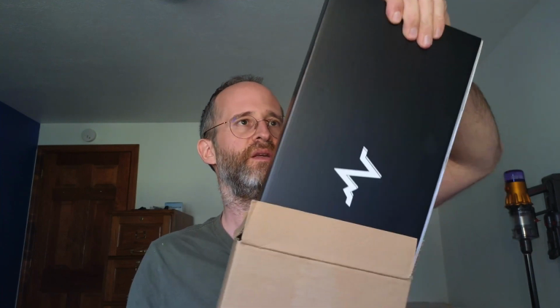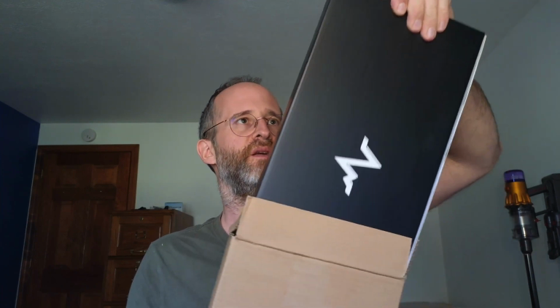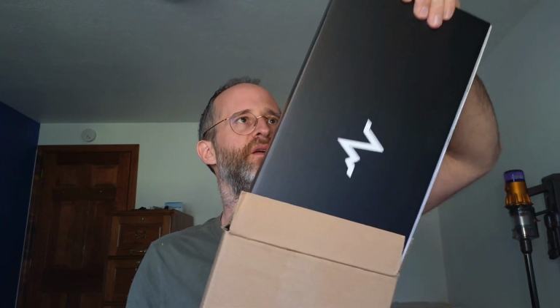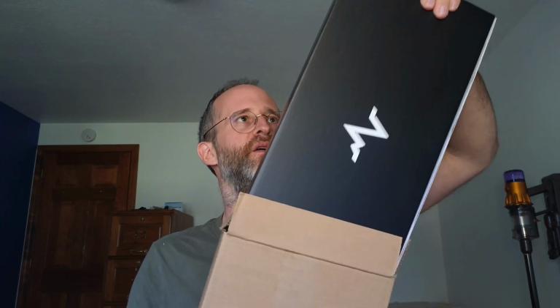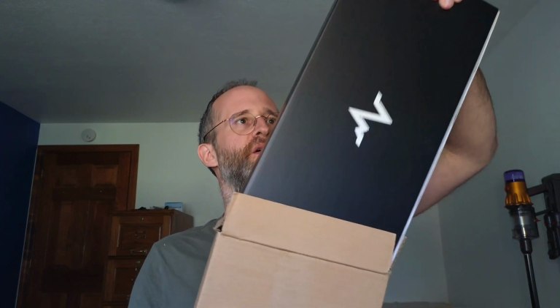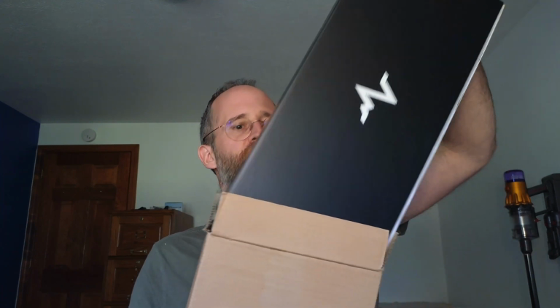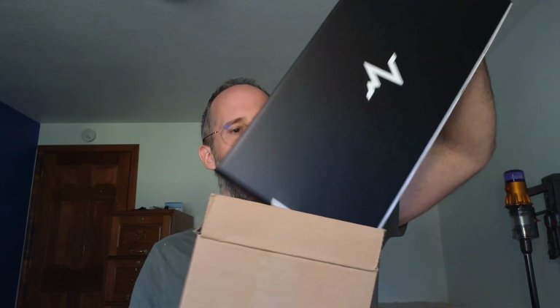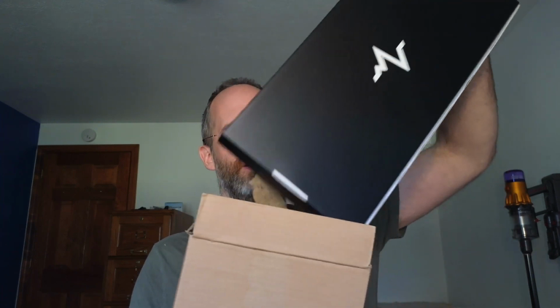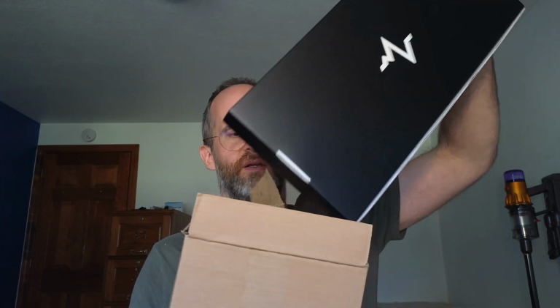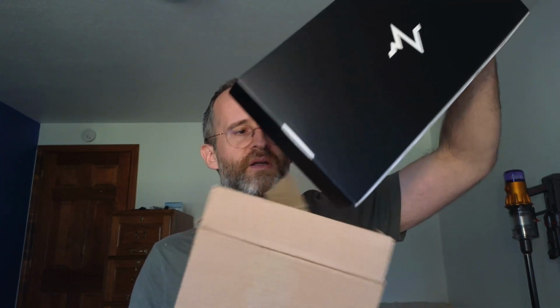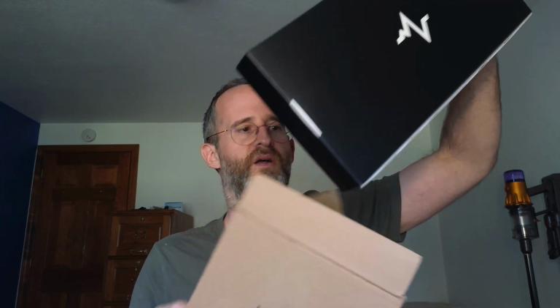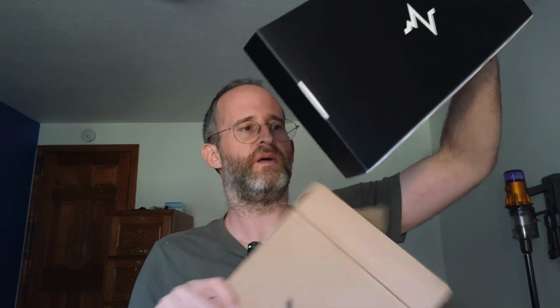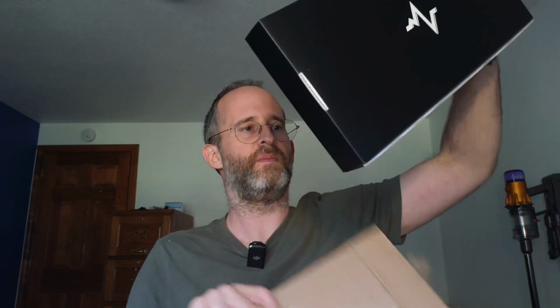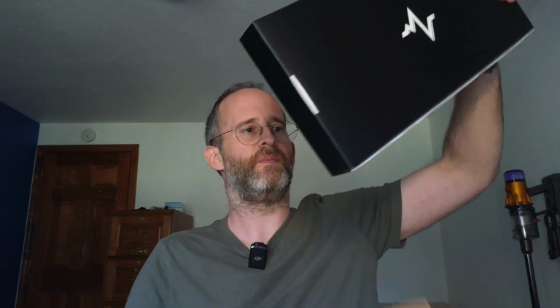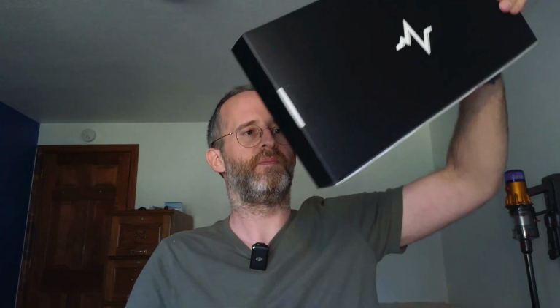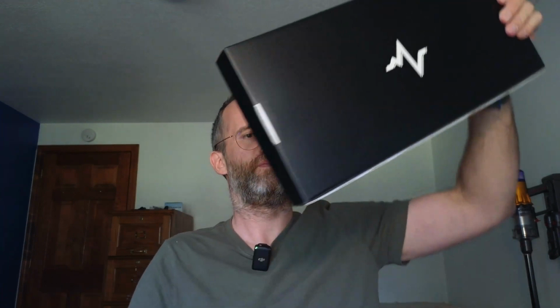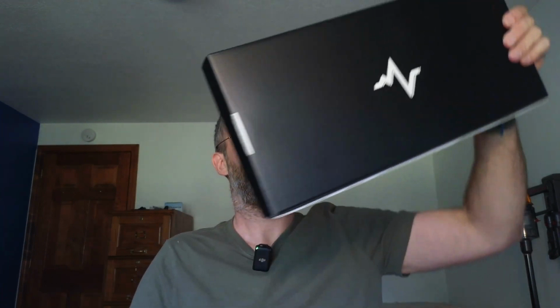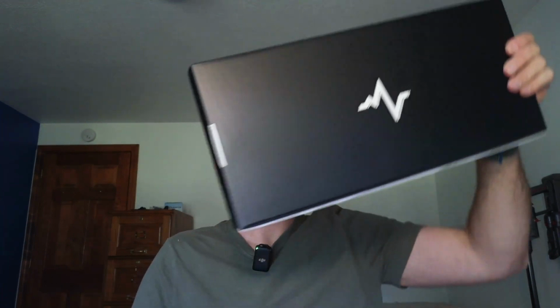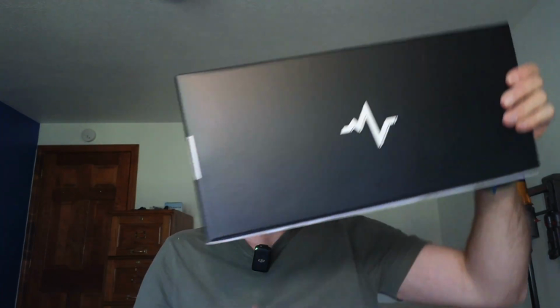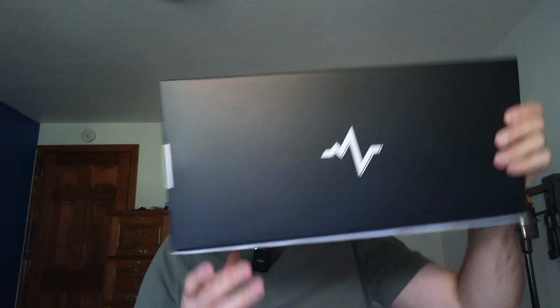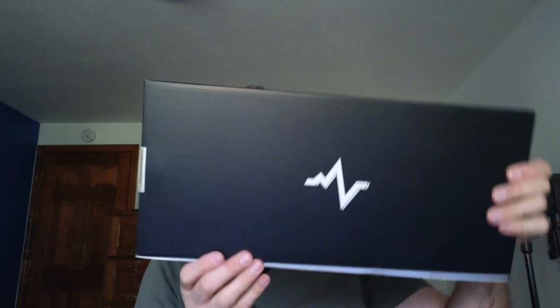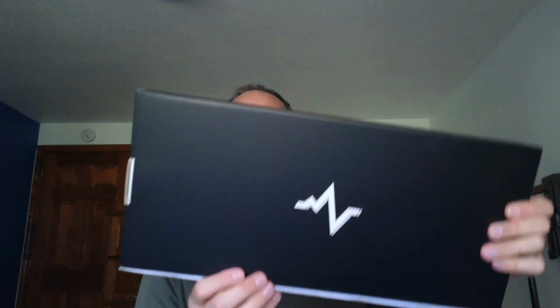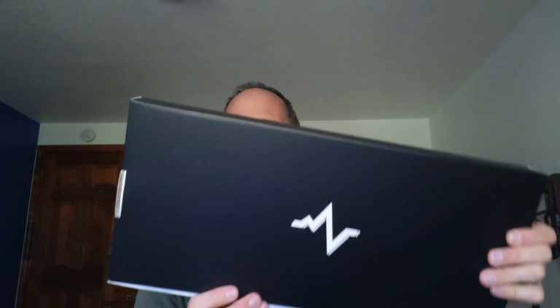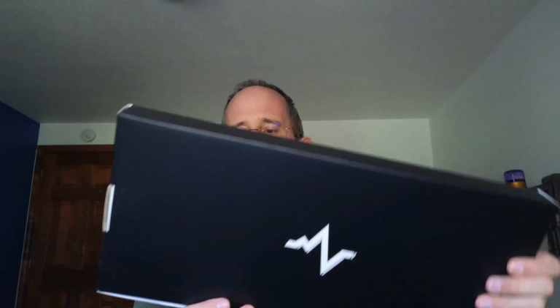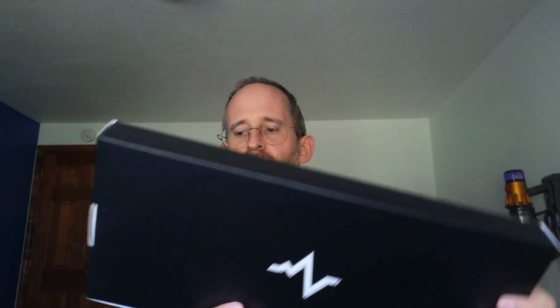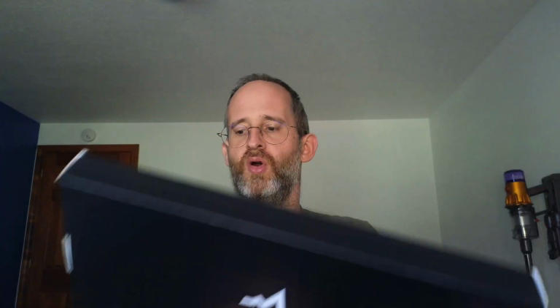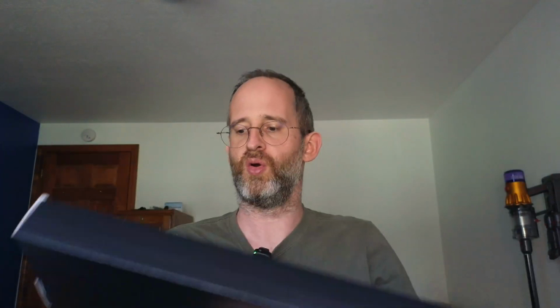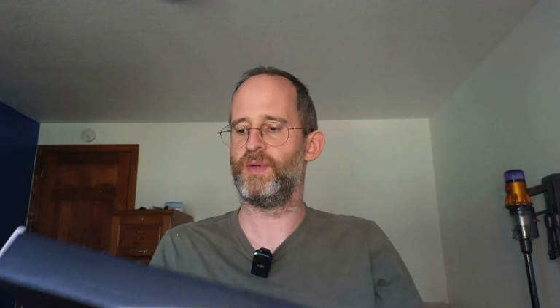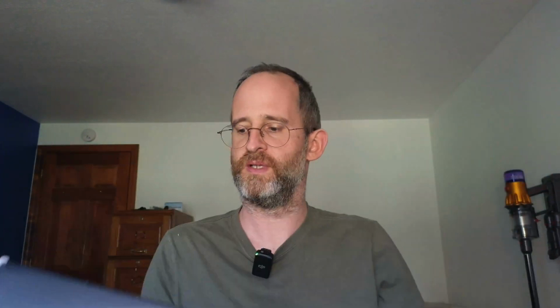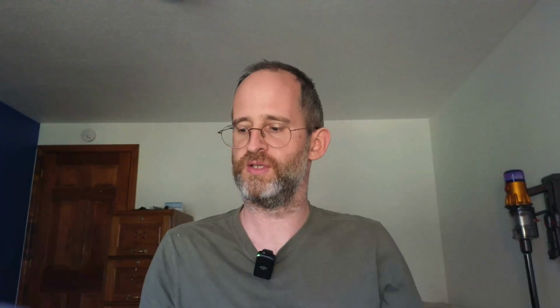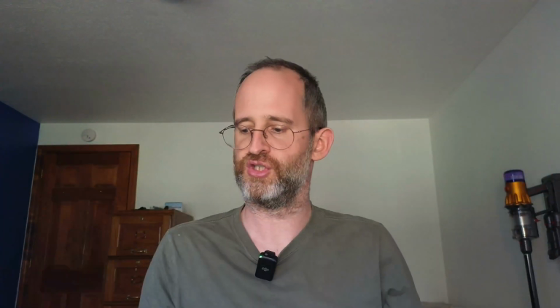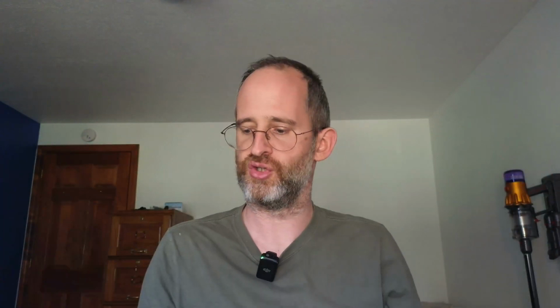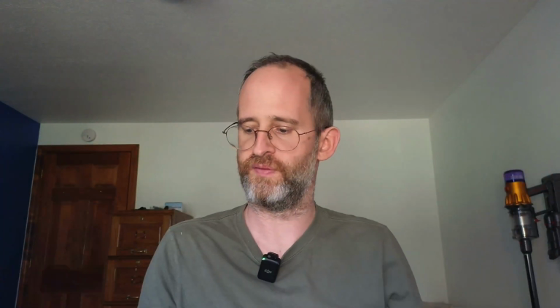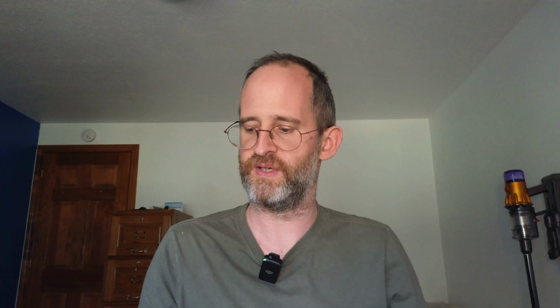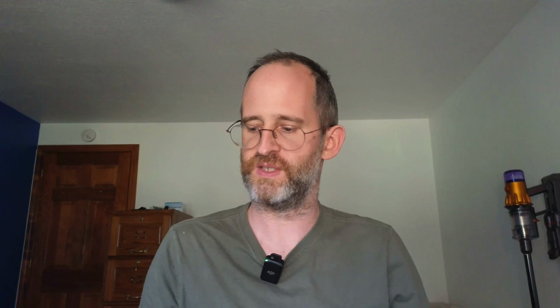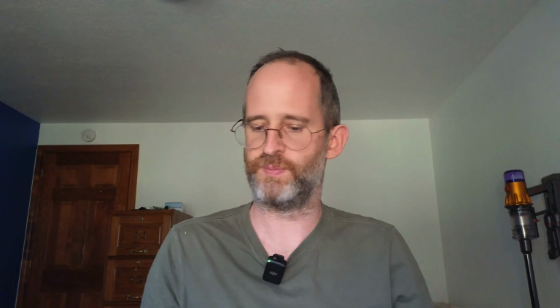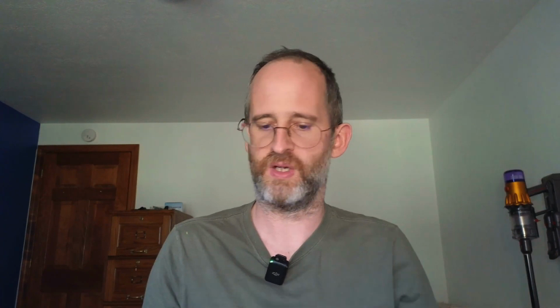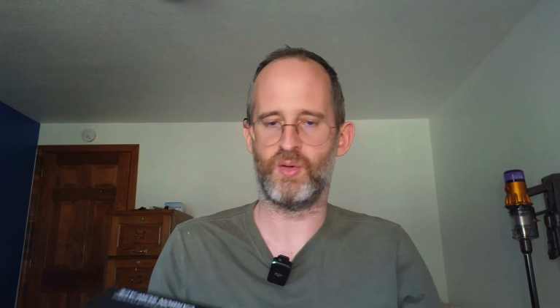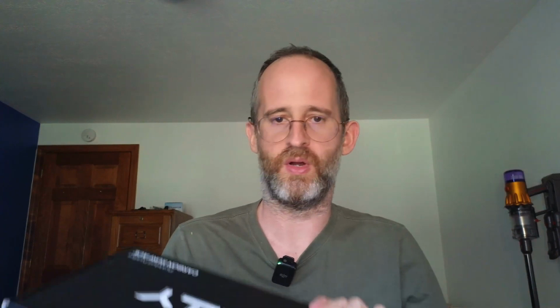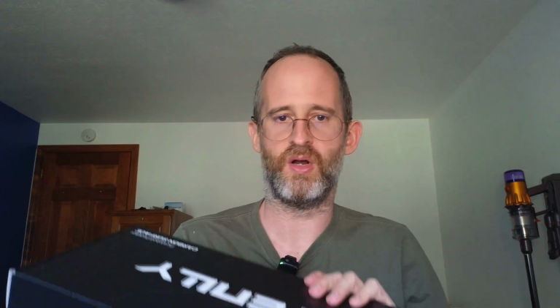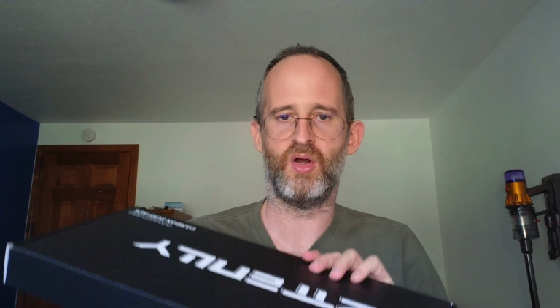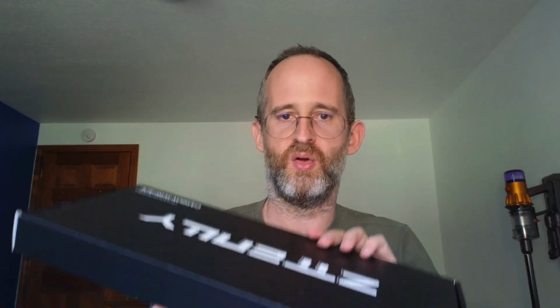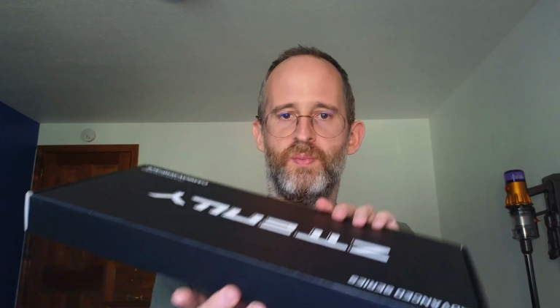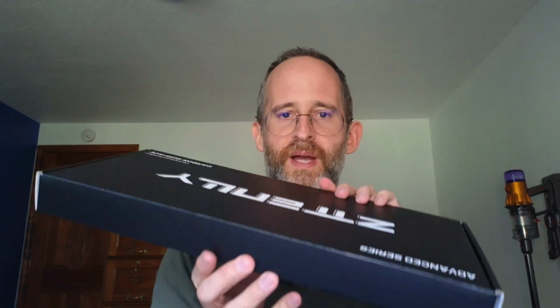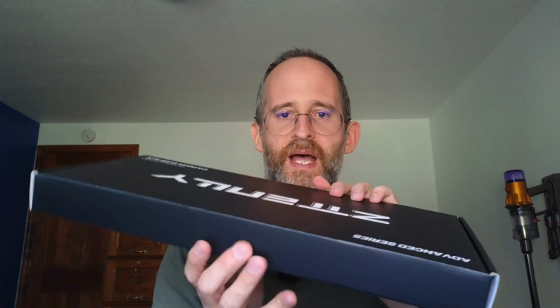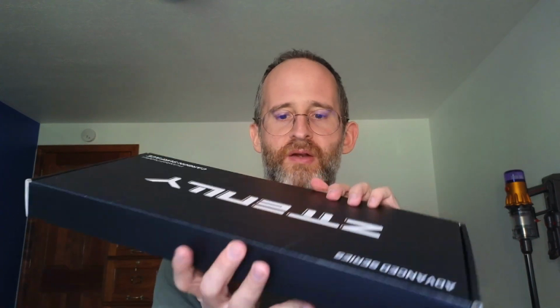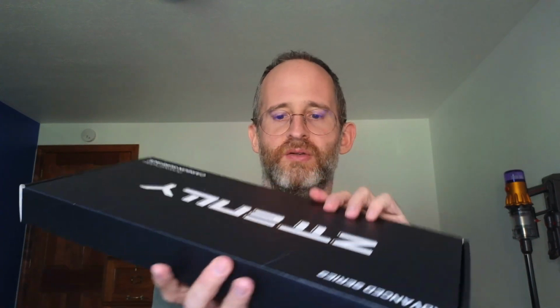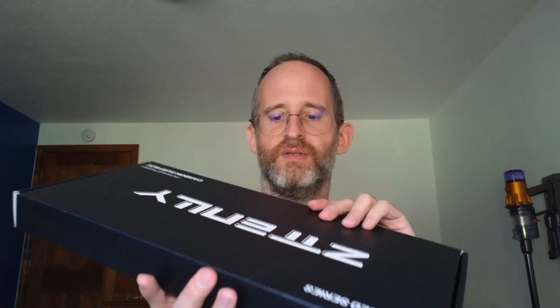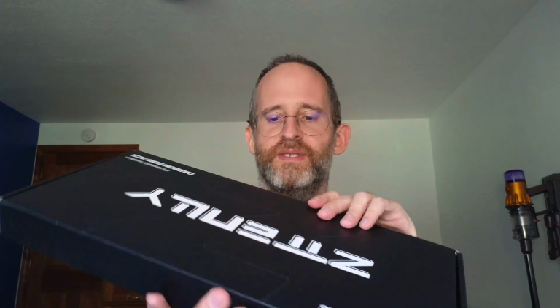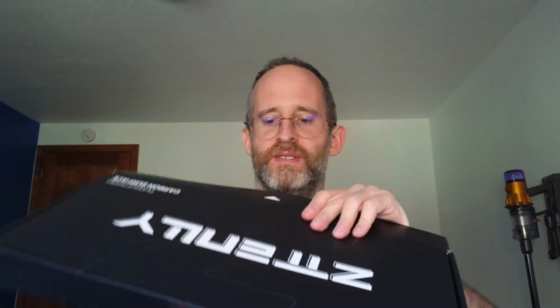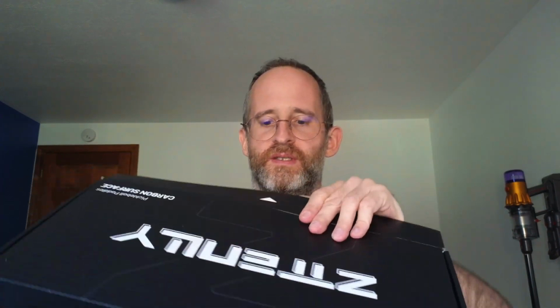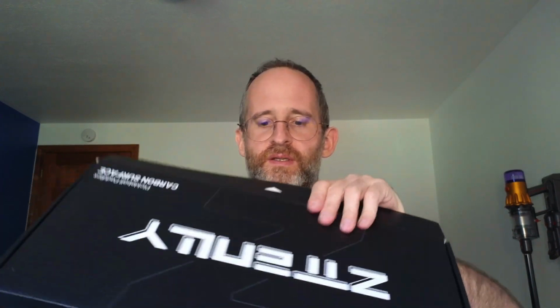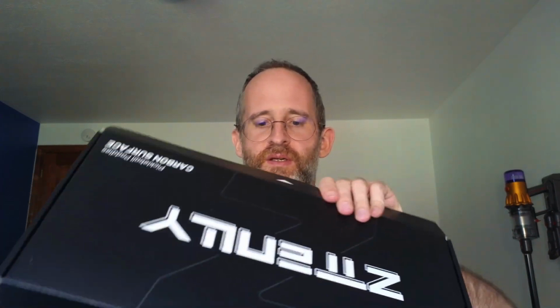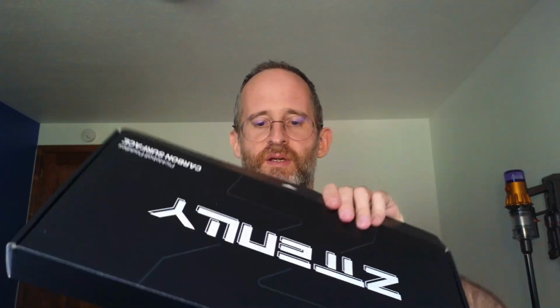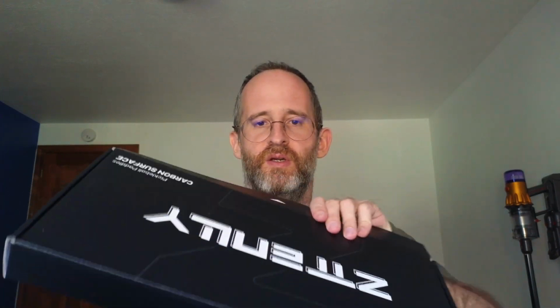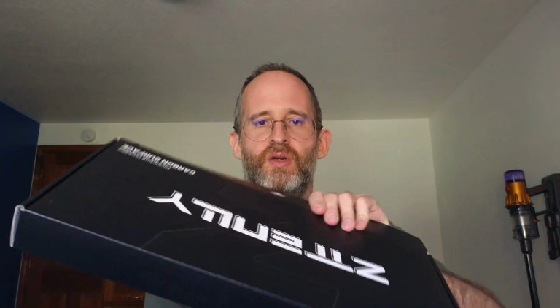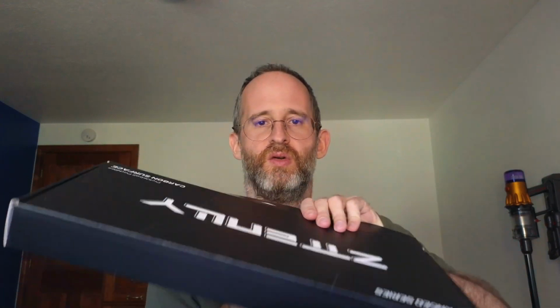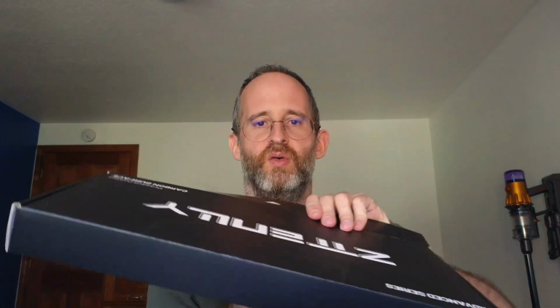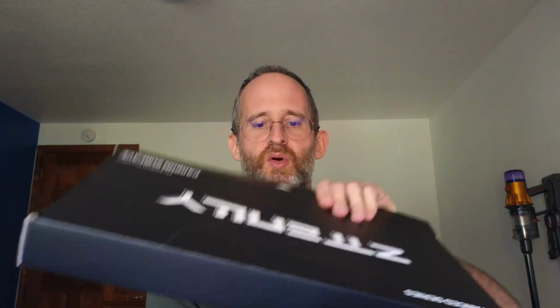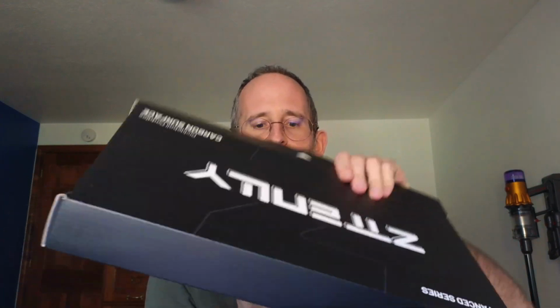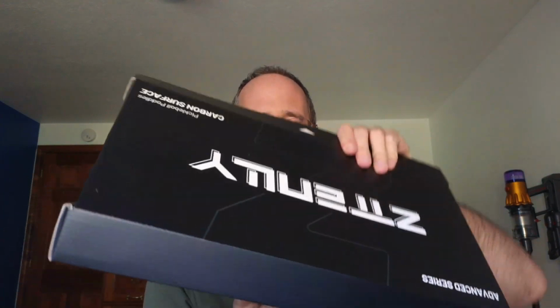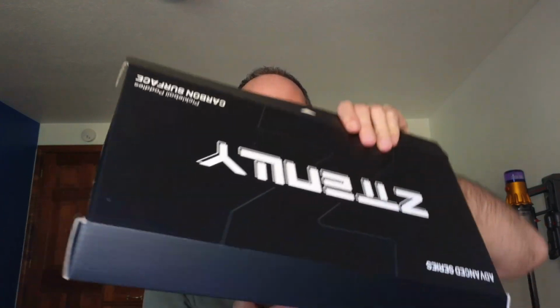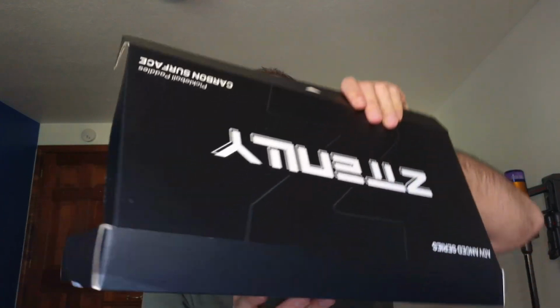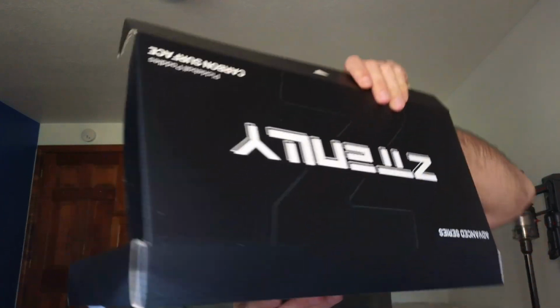Here they come. Carbon surface pickleball paddles. Let's open them up.